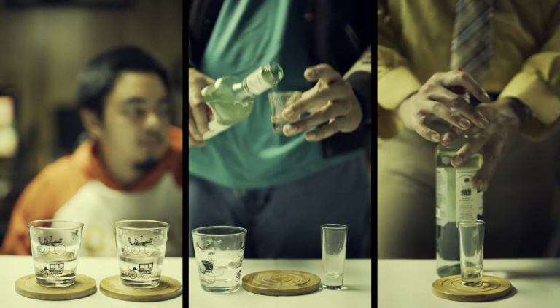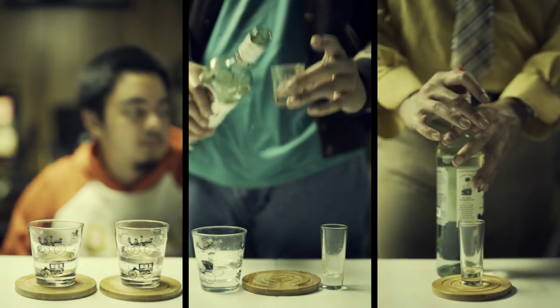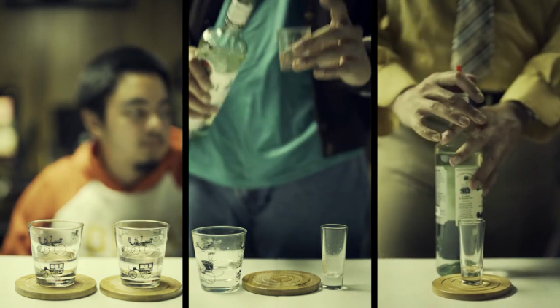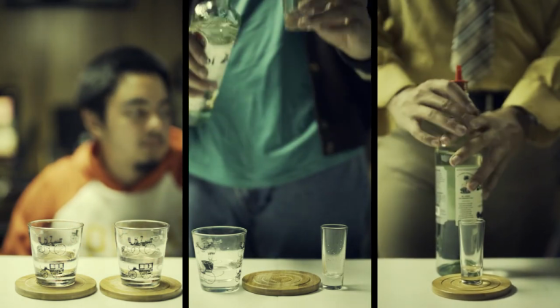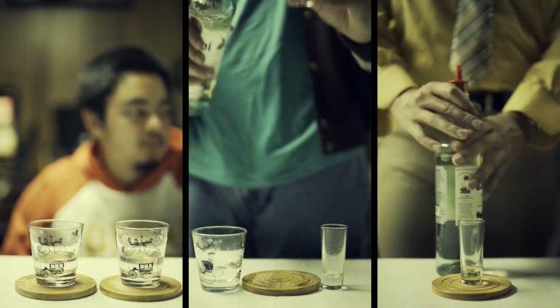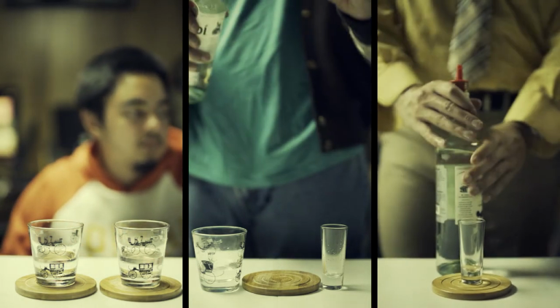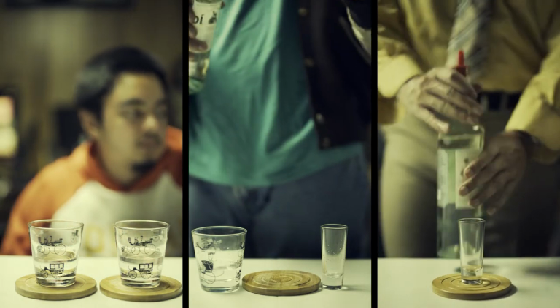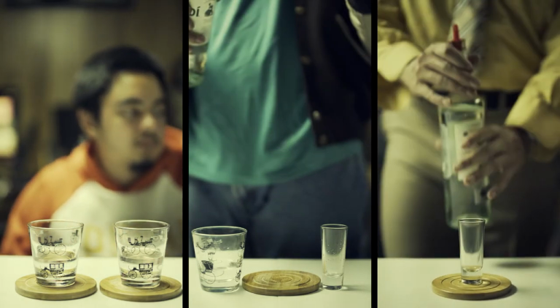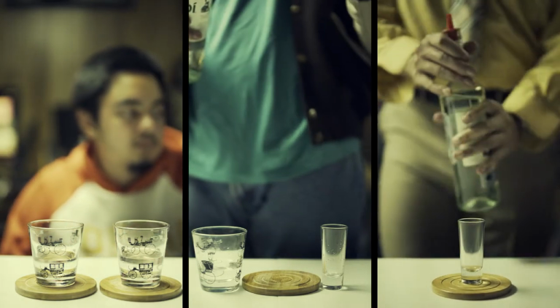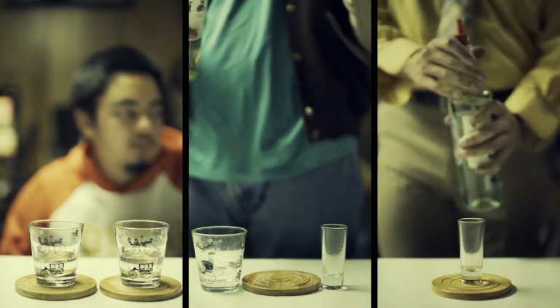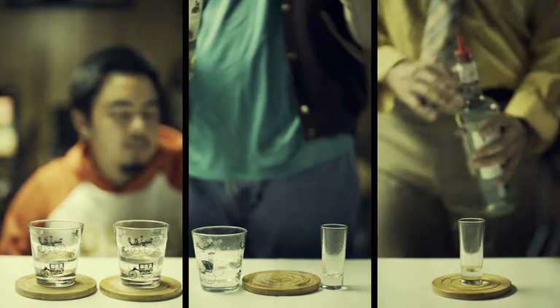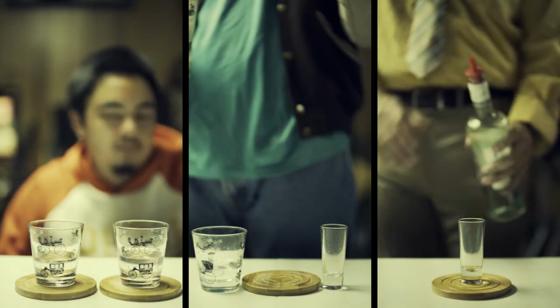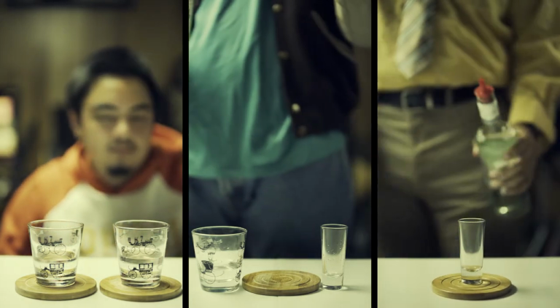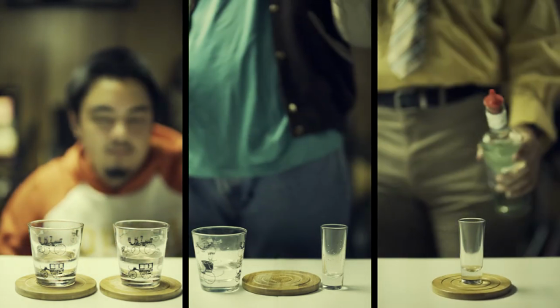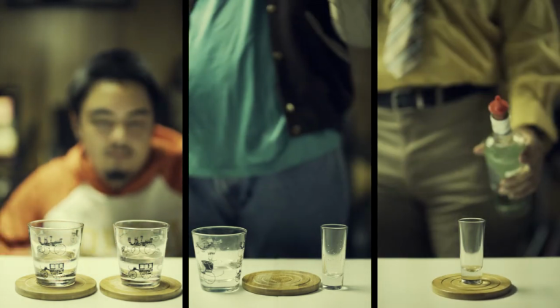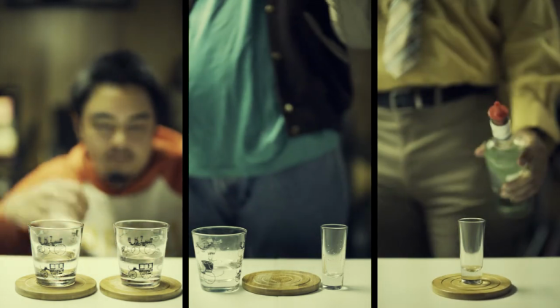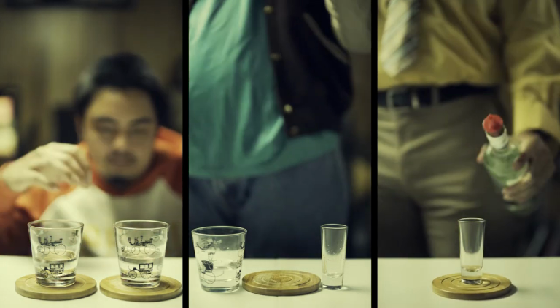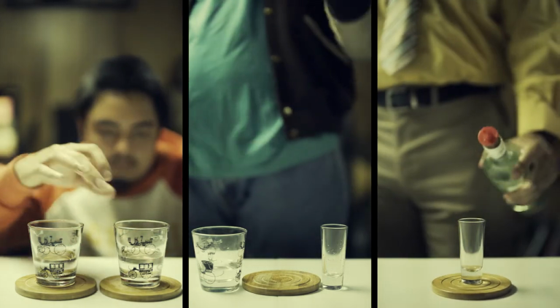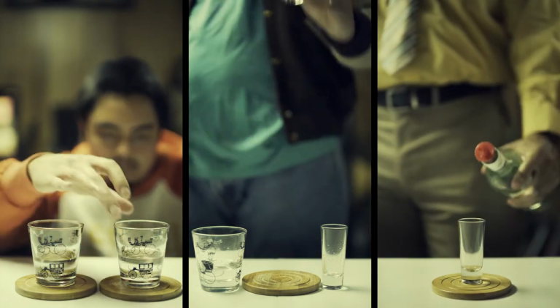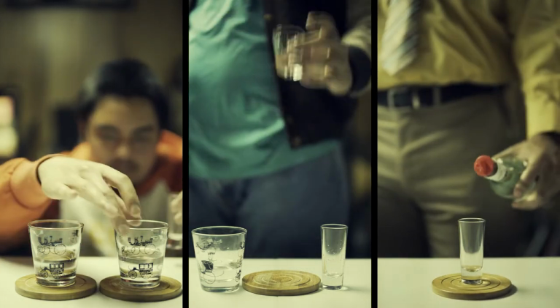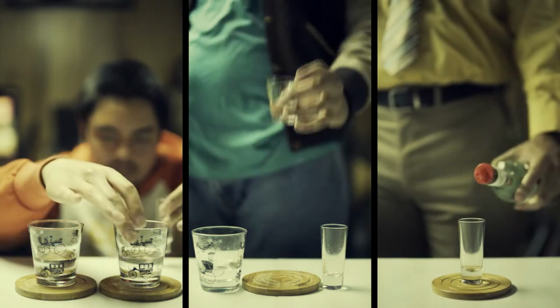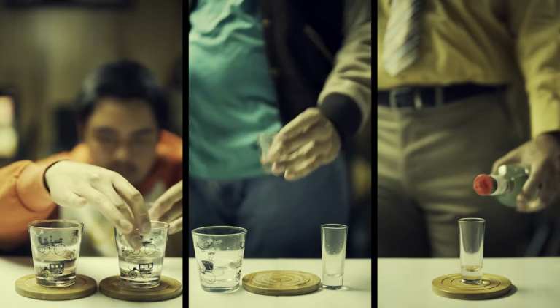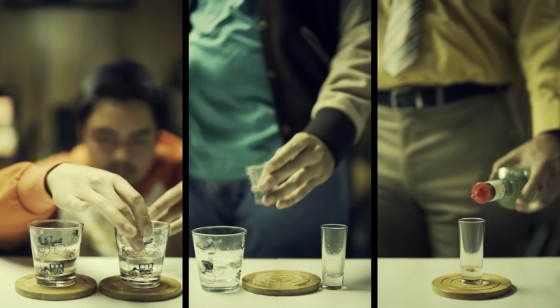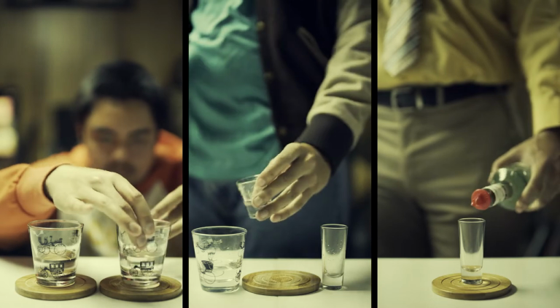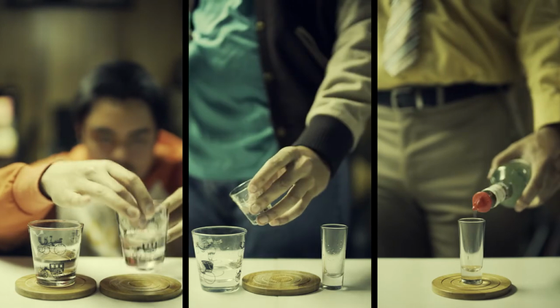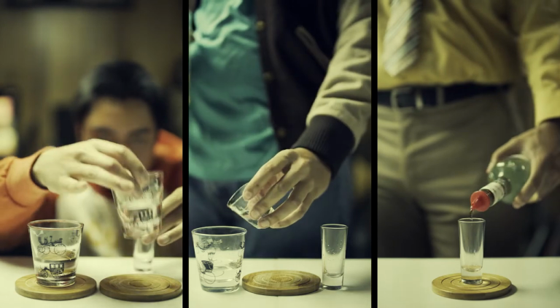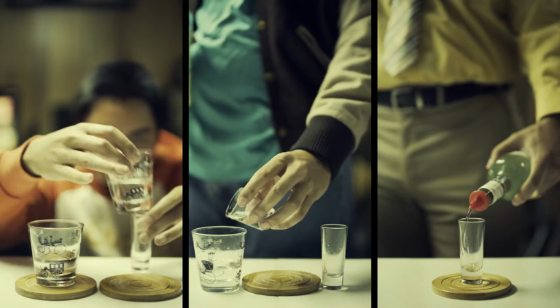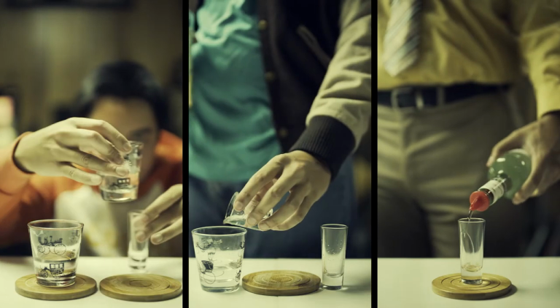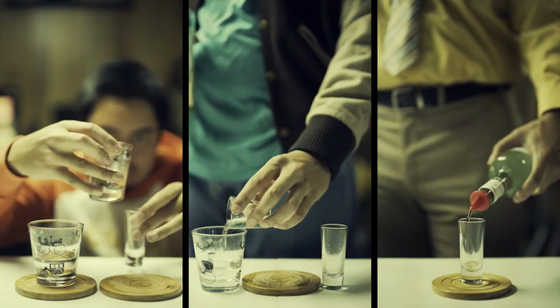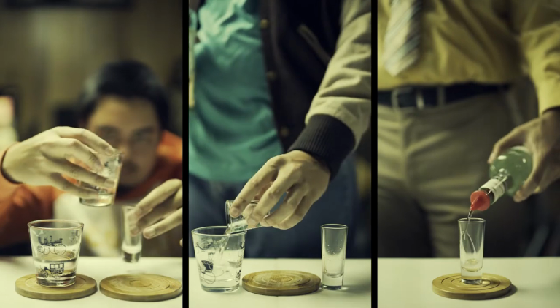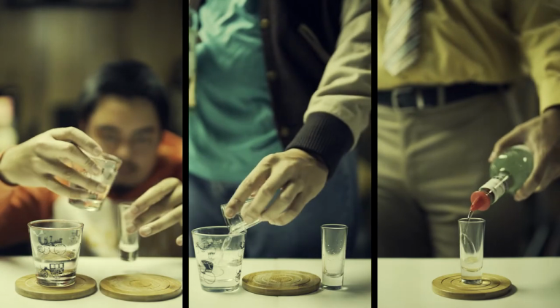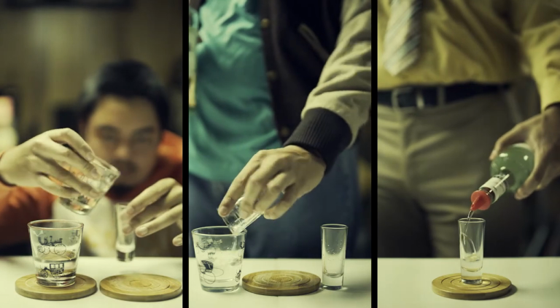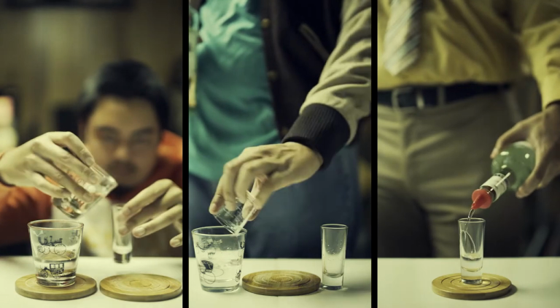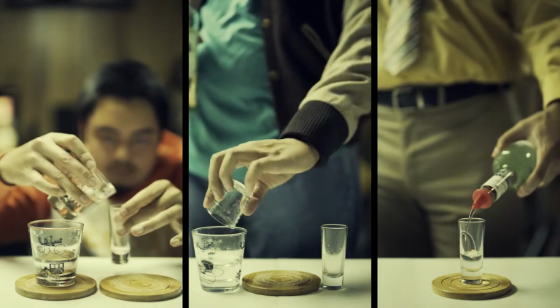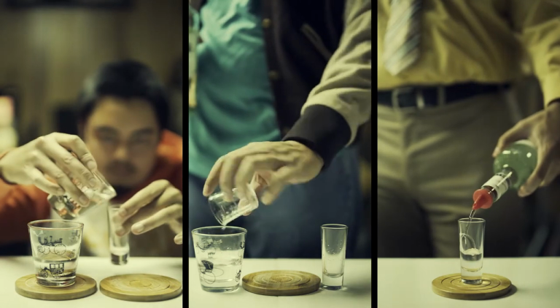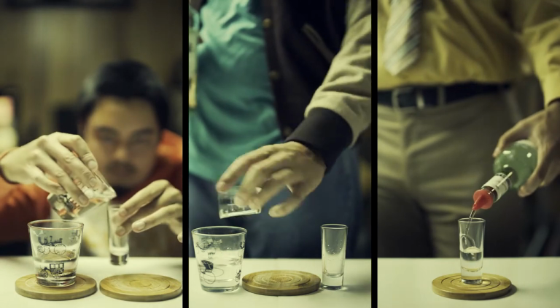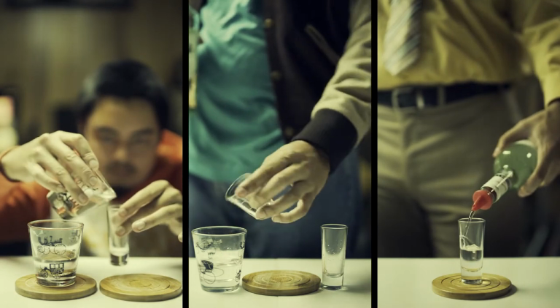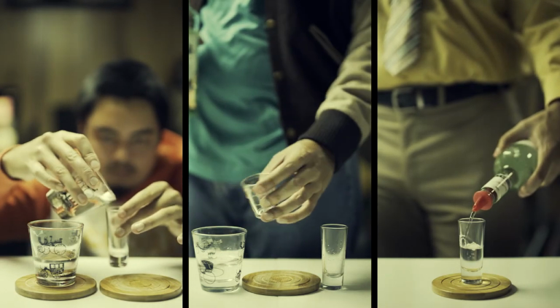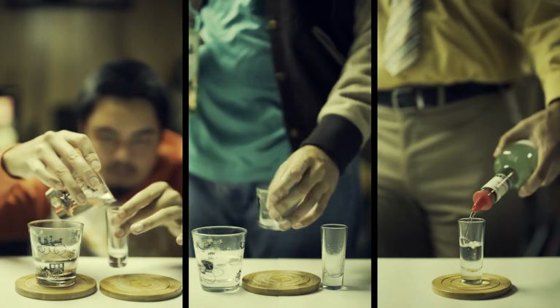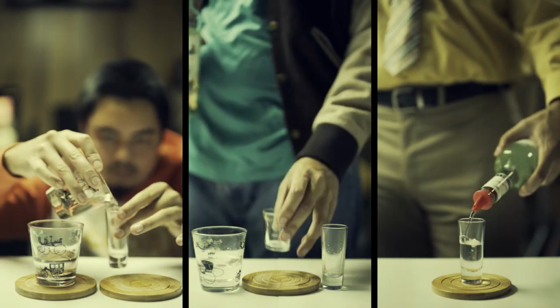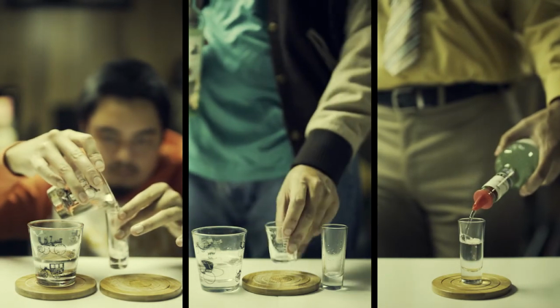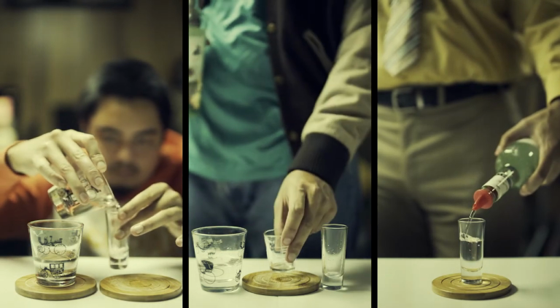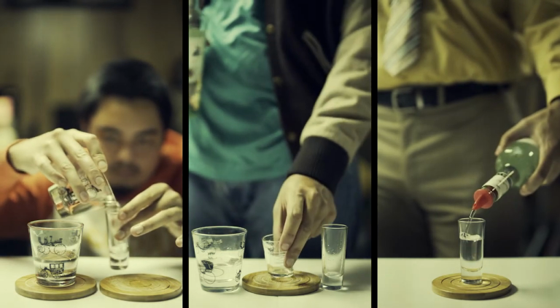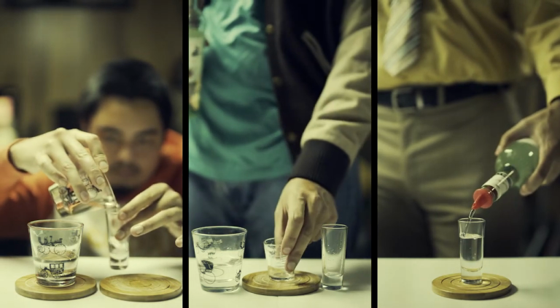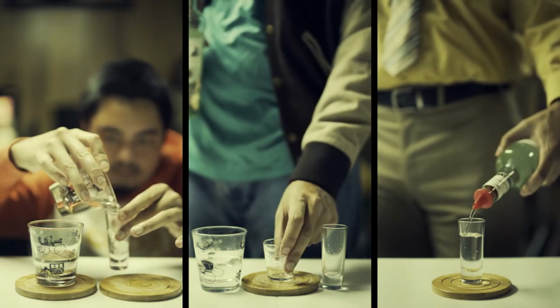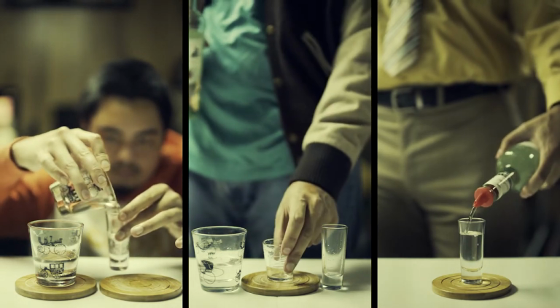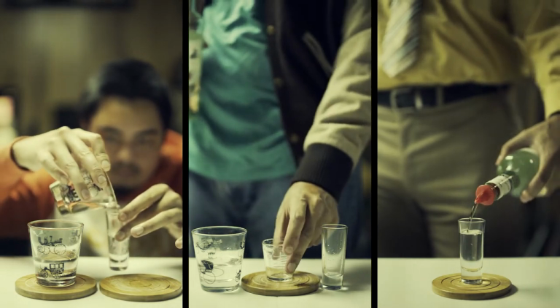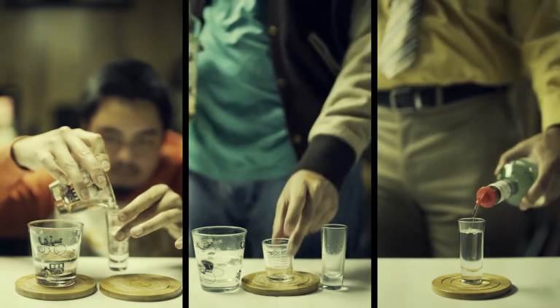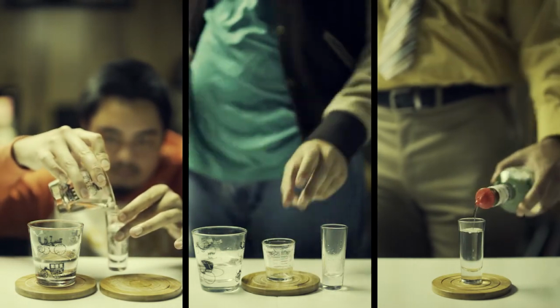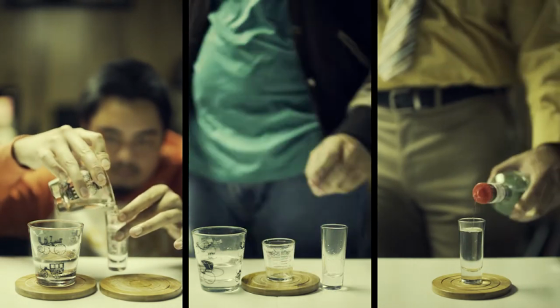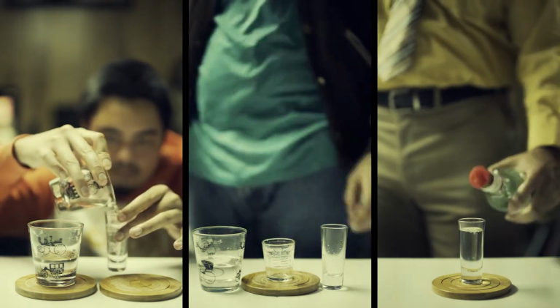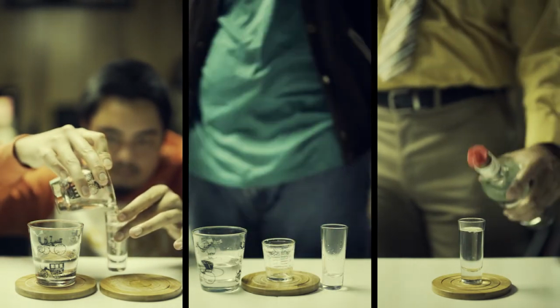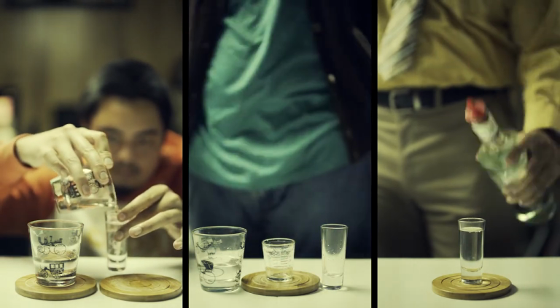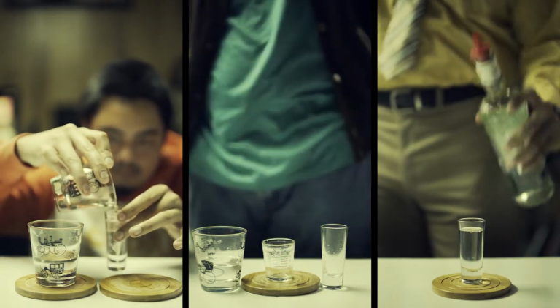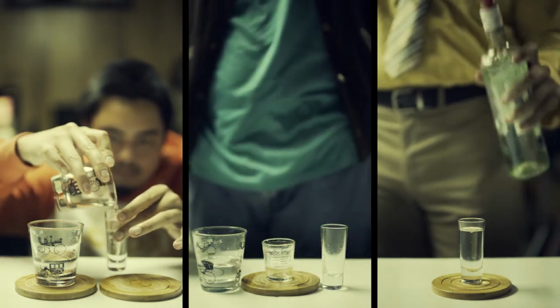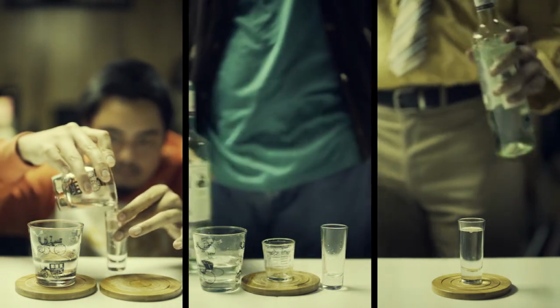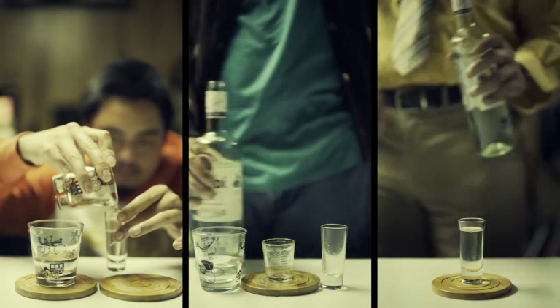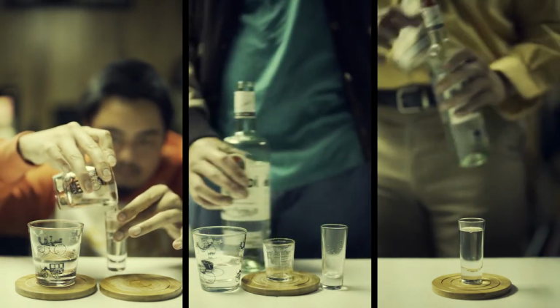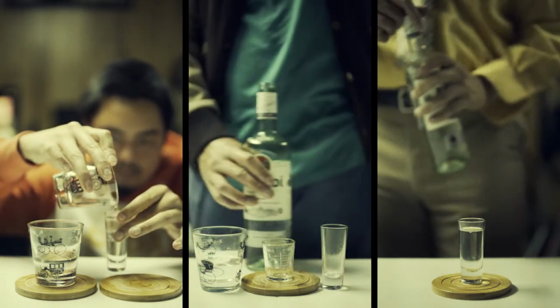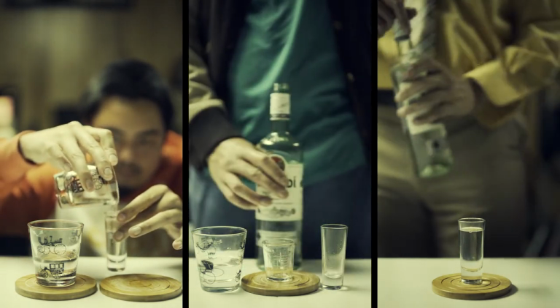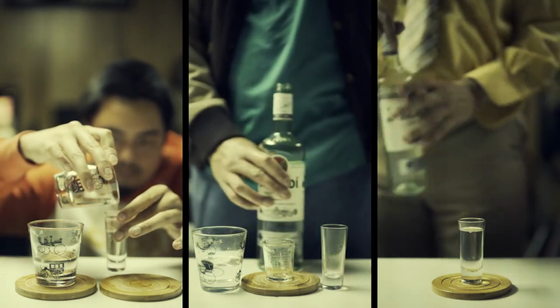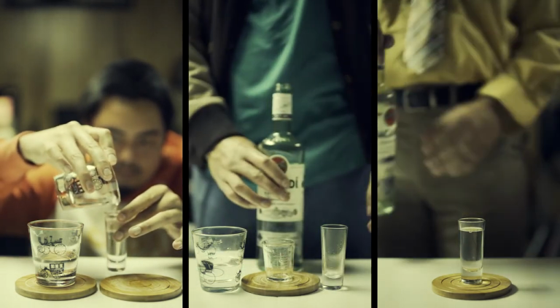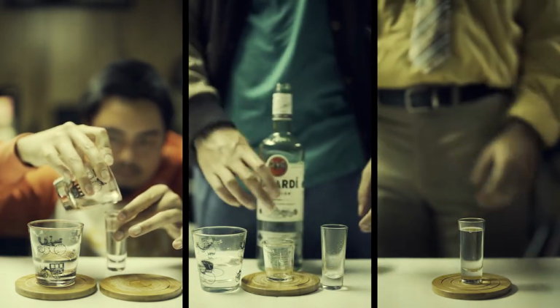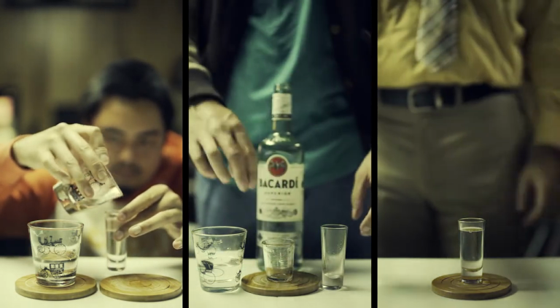Dwight has a speed pourer and will count out the drink — 1, 2, 3 — that's roughly 1.5 ounces.